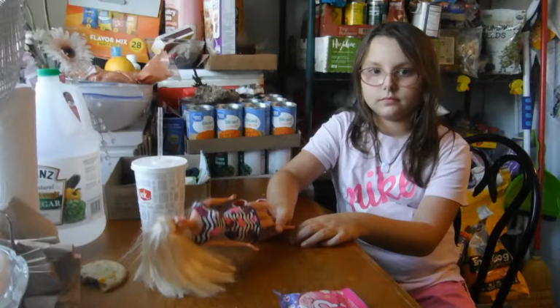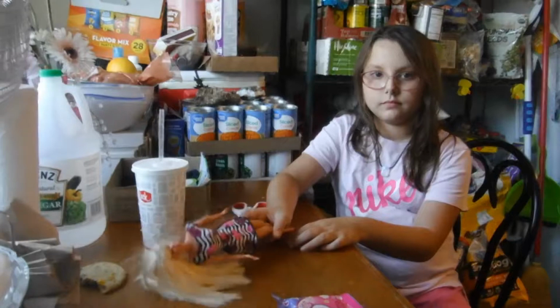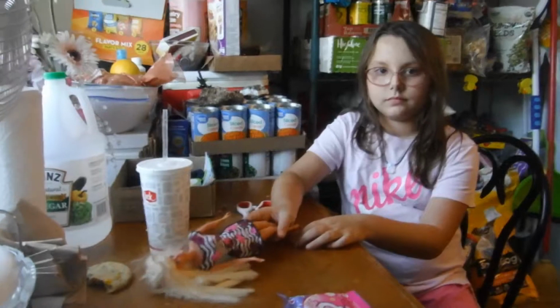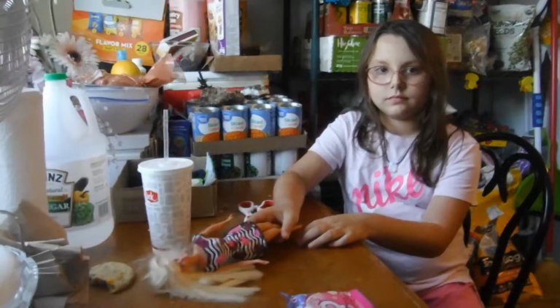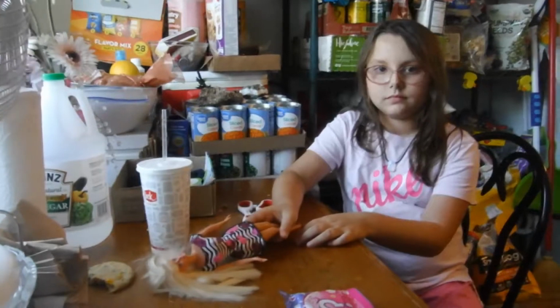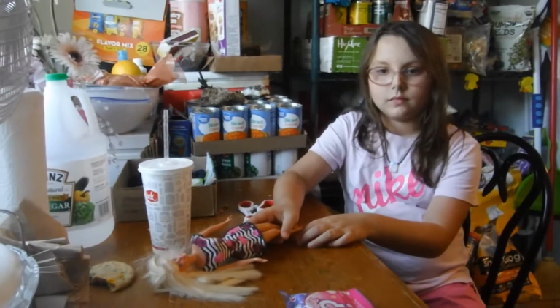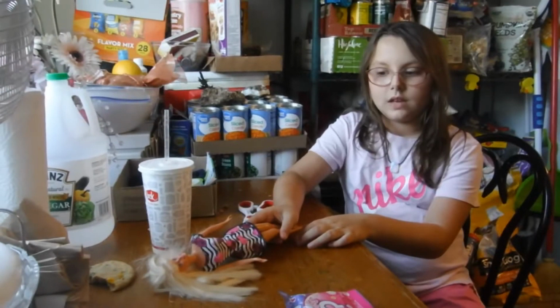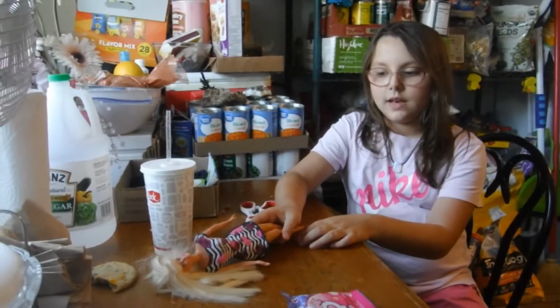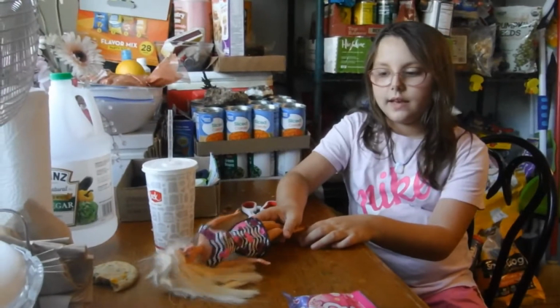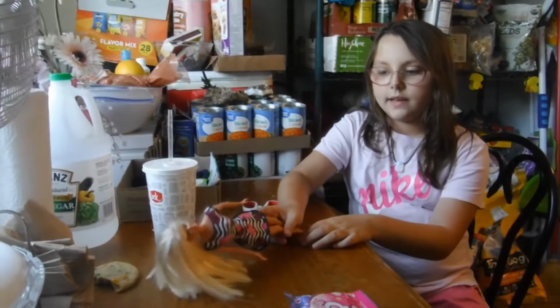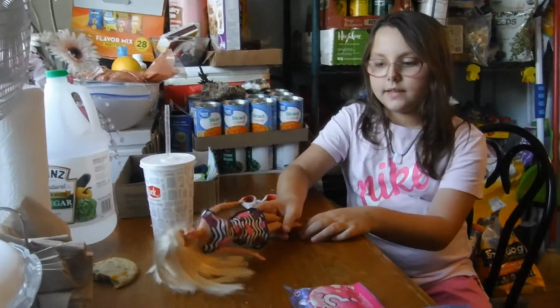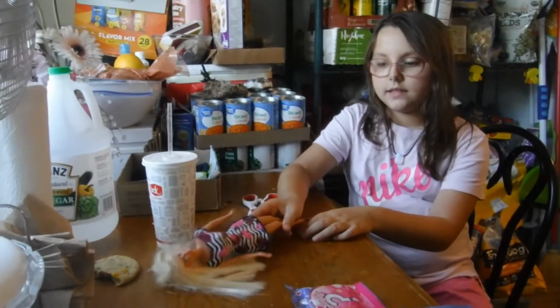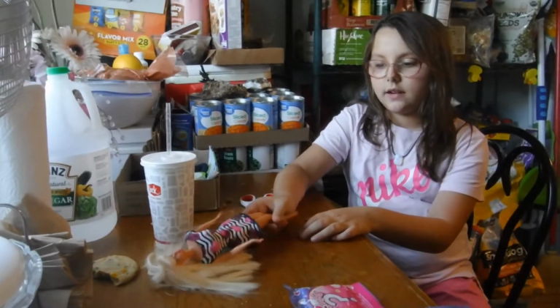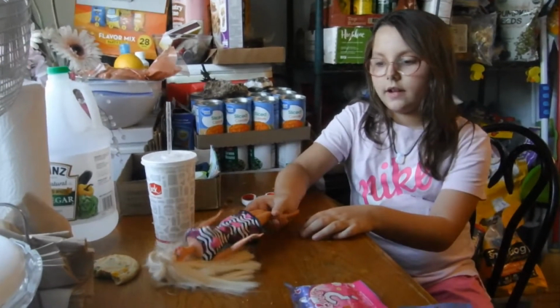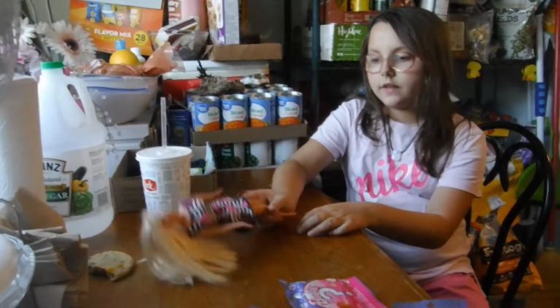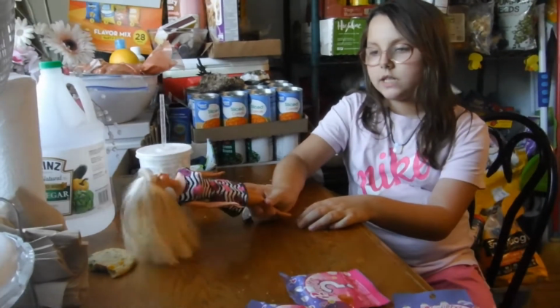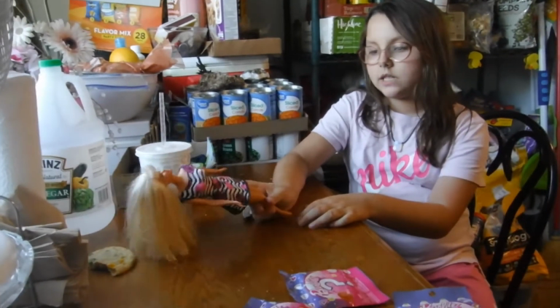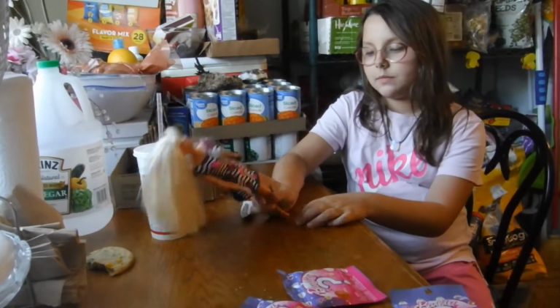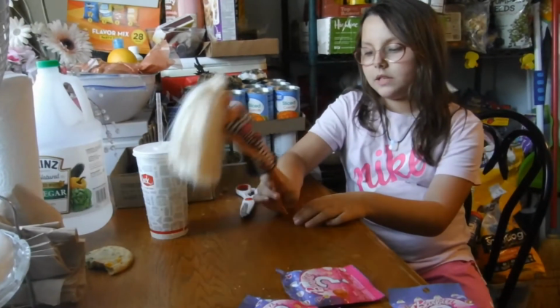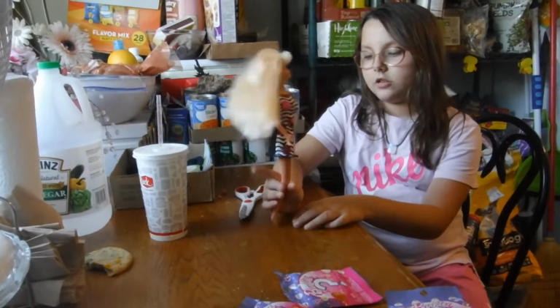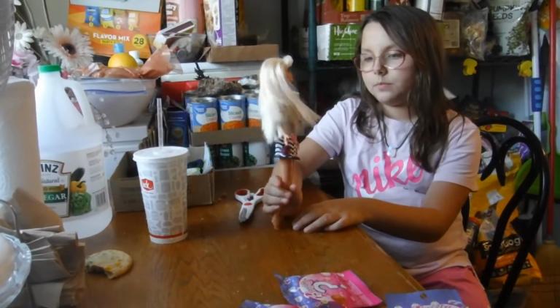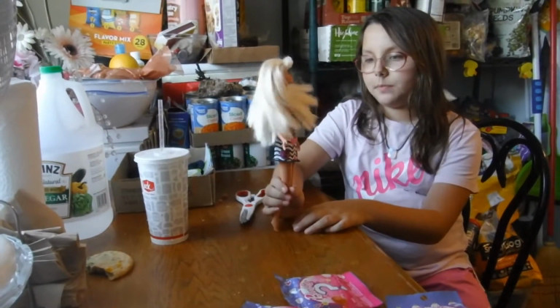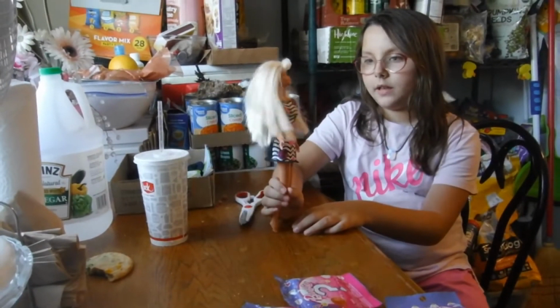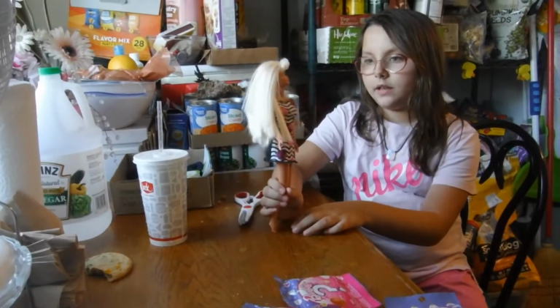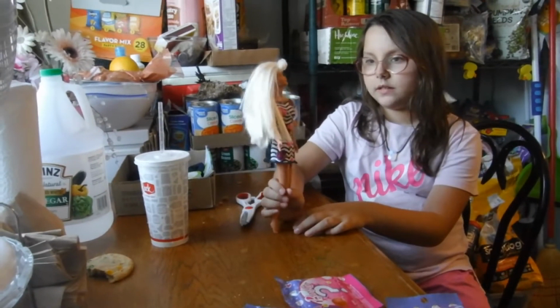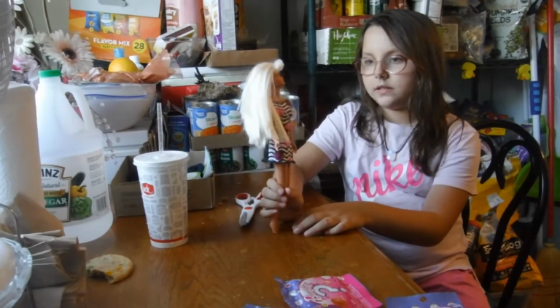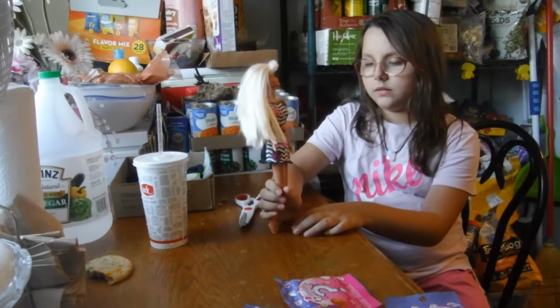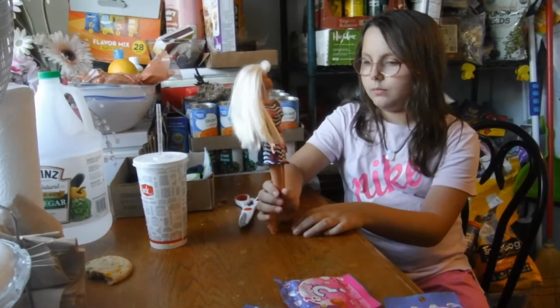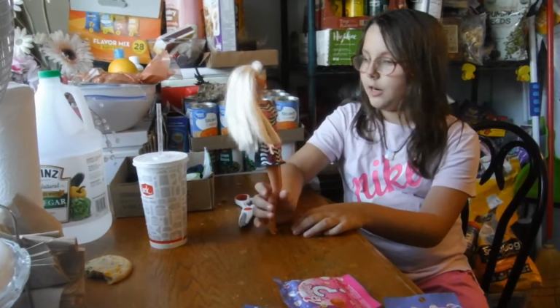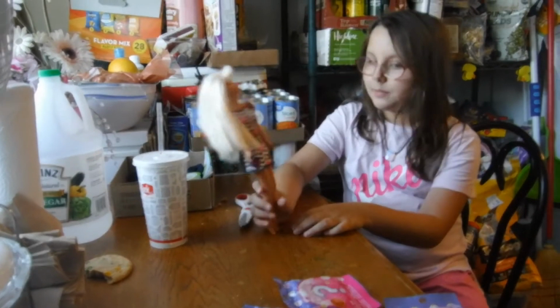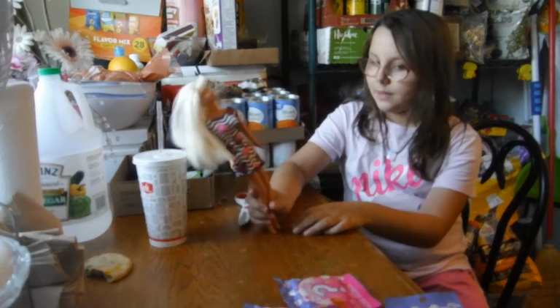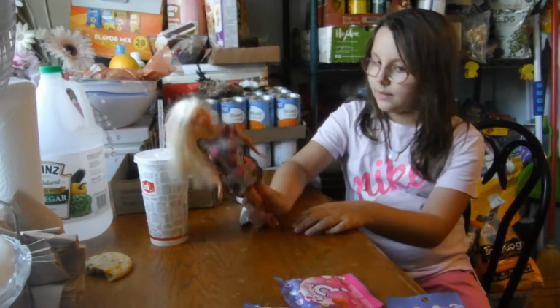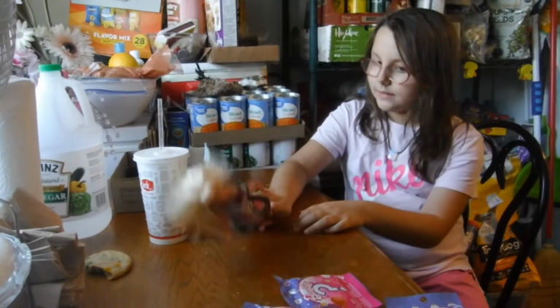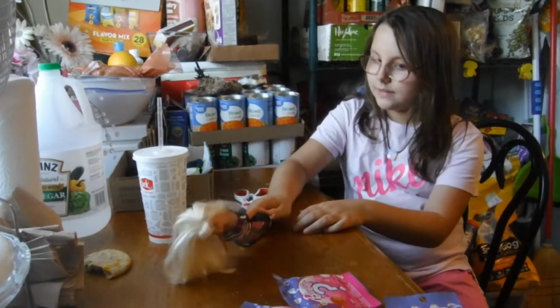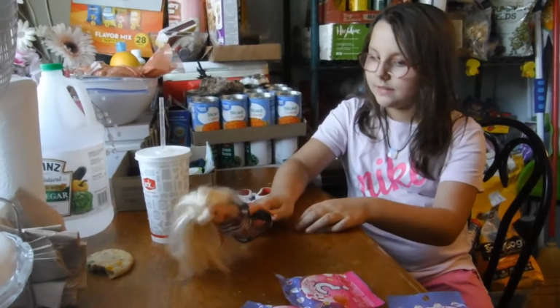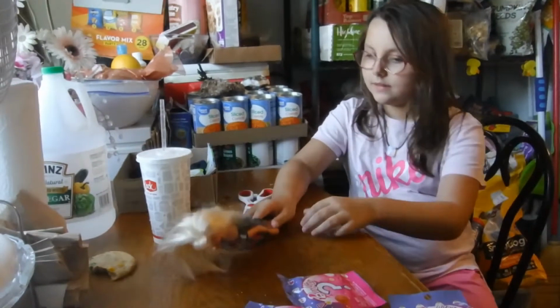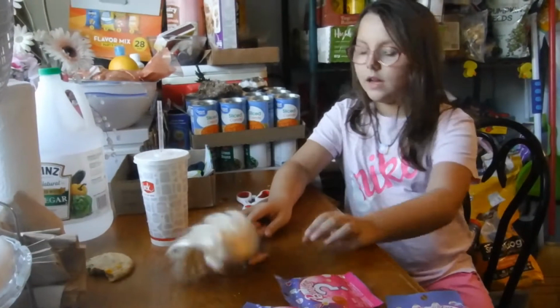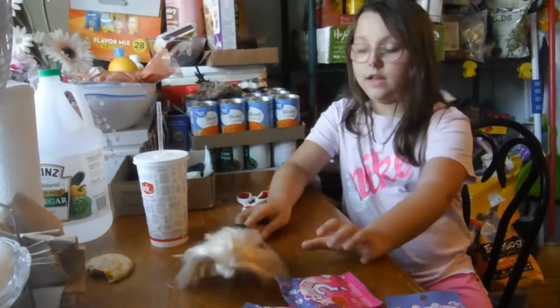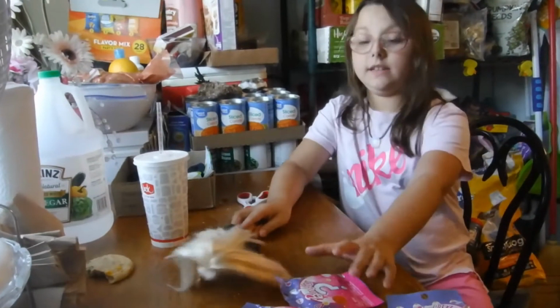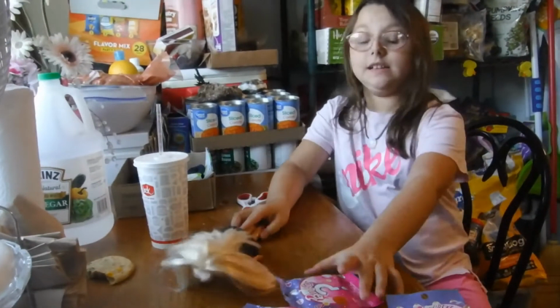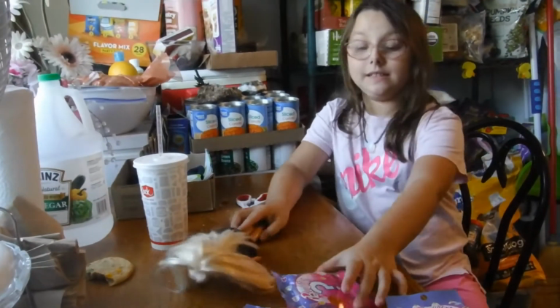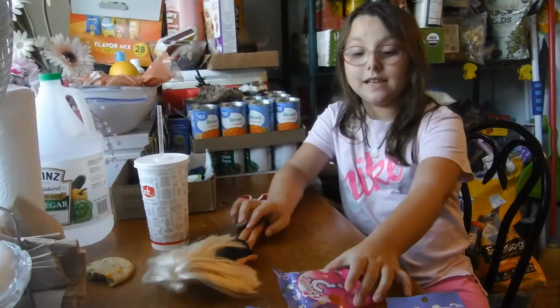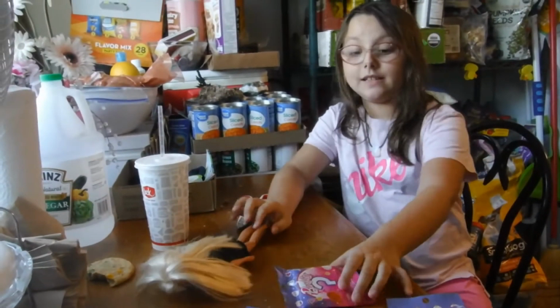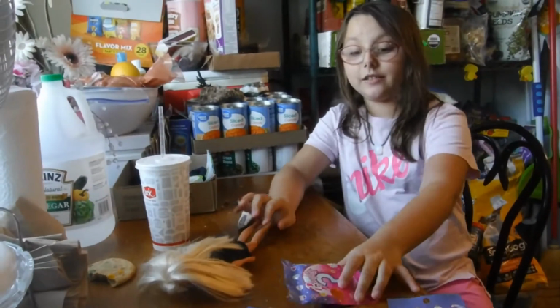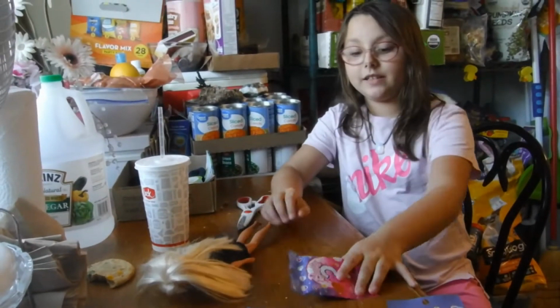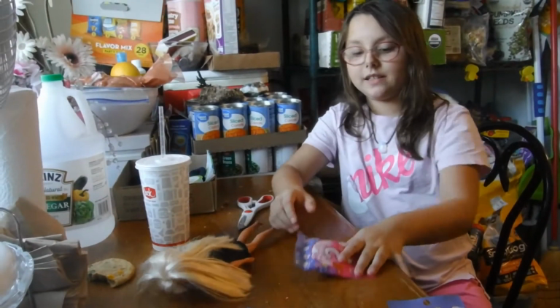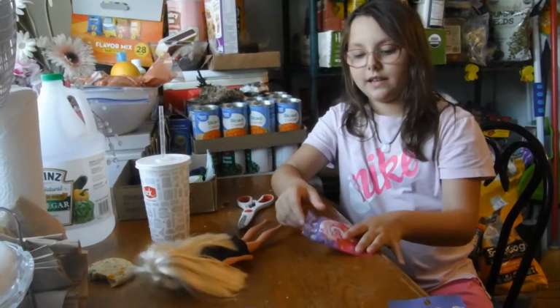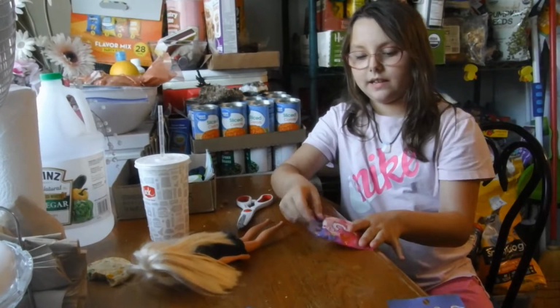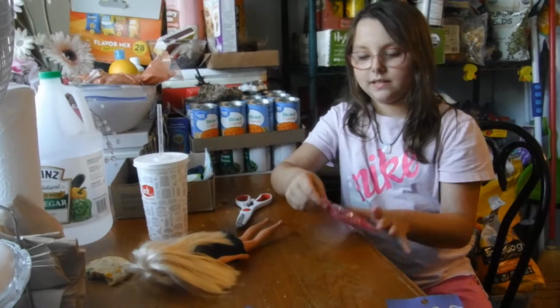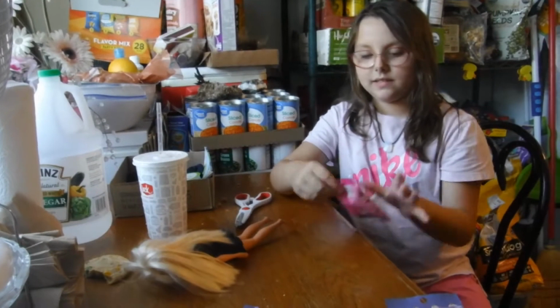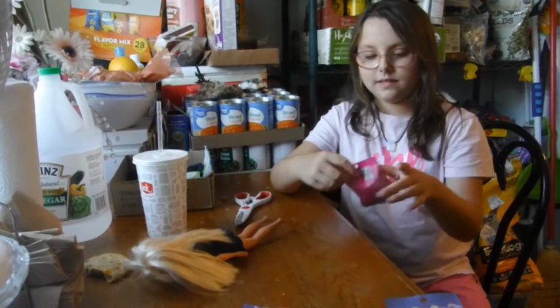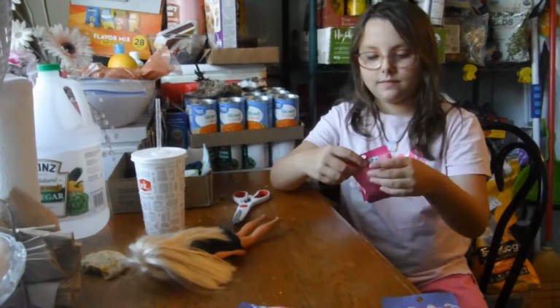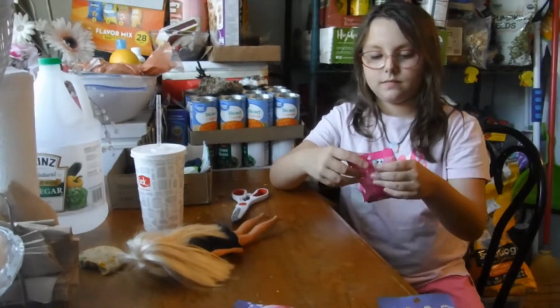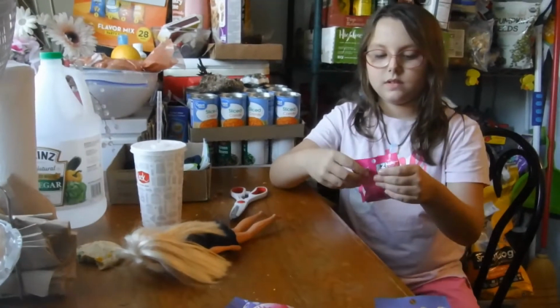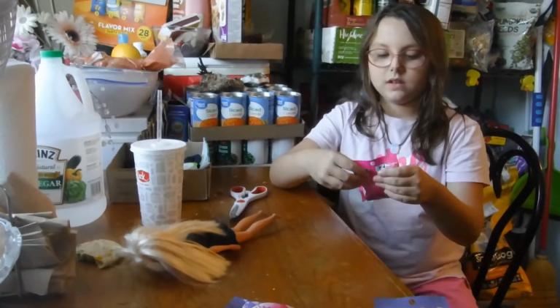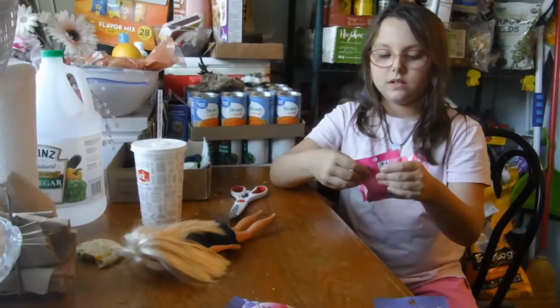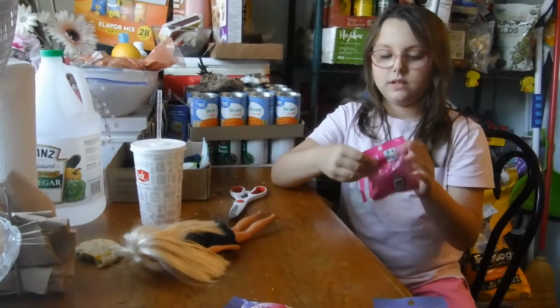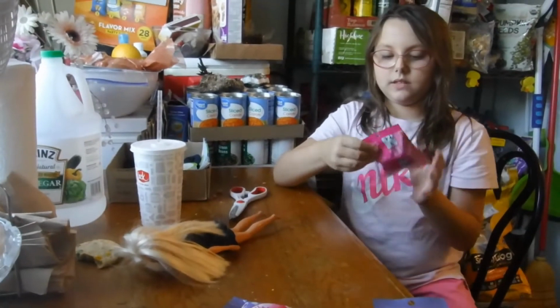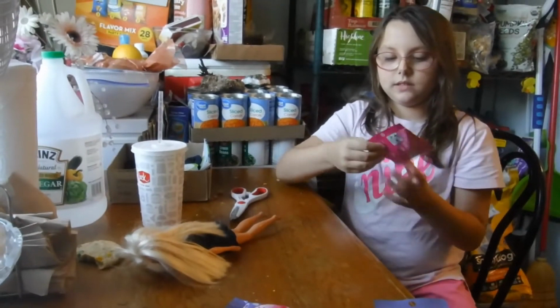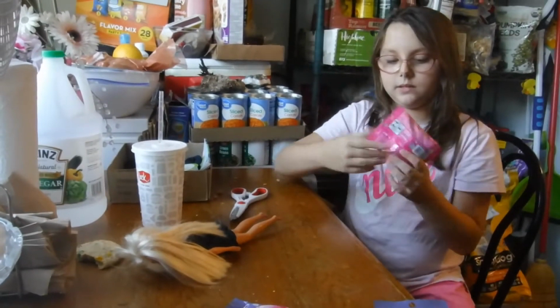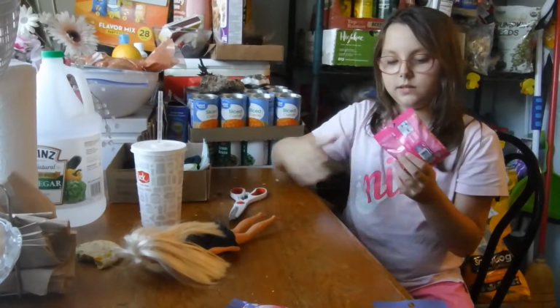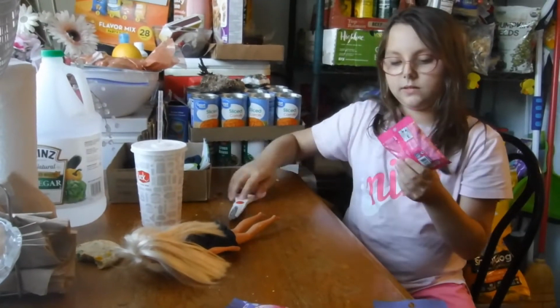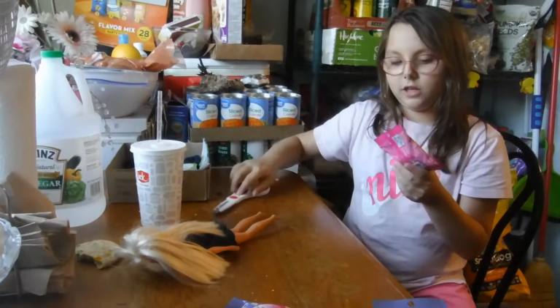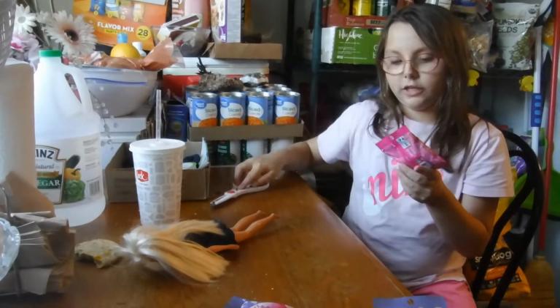Hey guys, so today we're going to be opening some Barbie accessories. Let's get started.